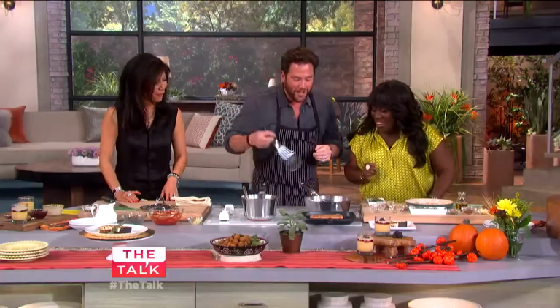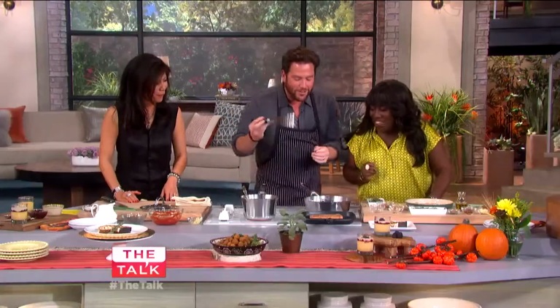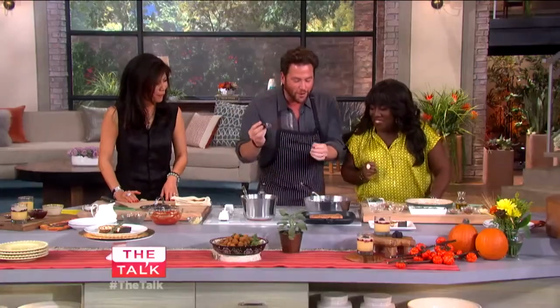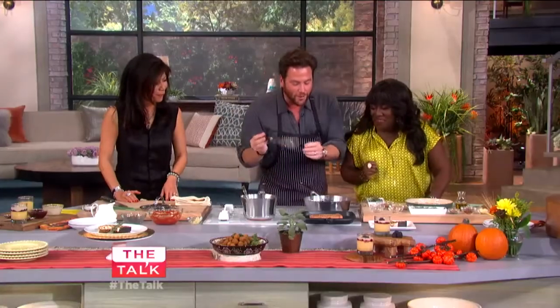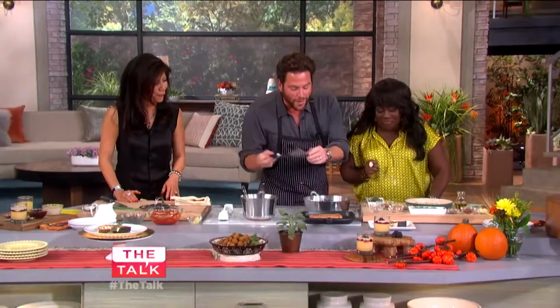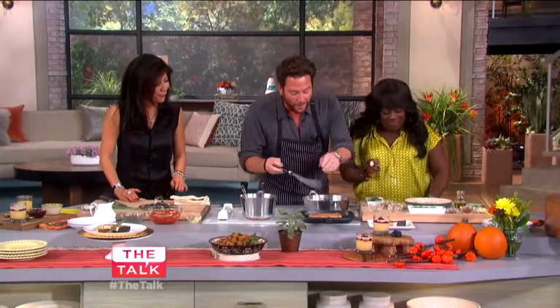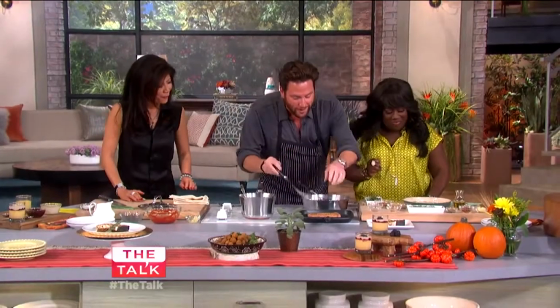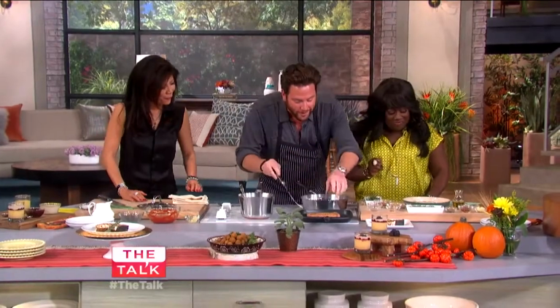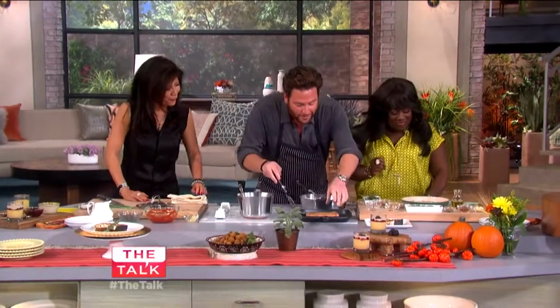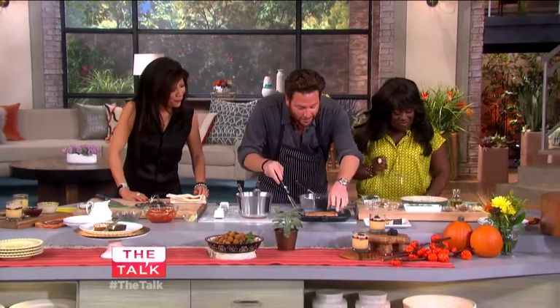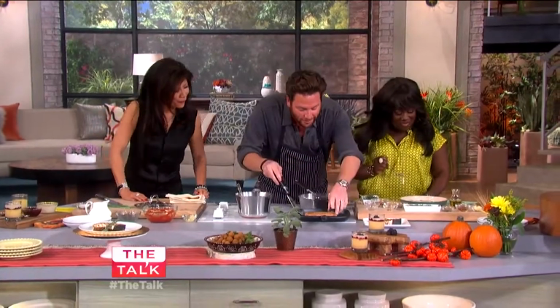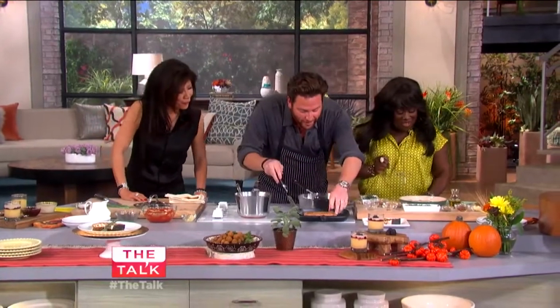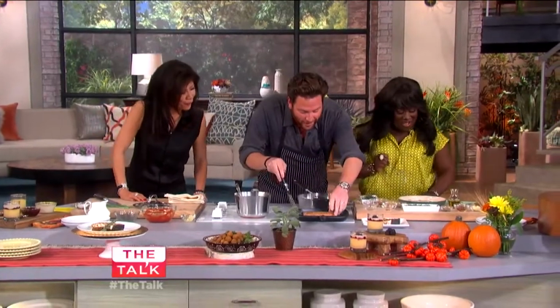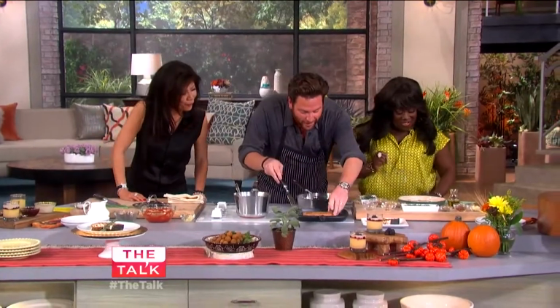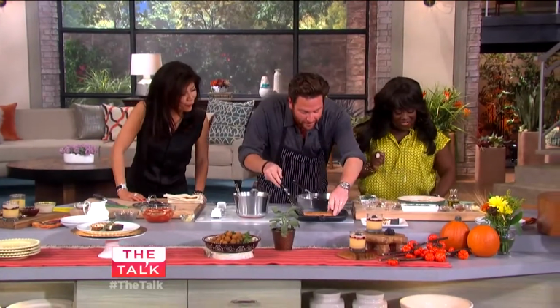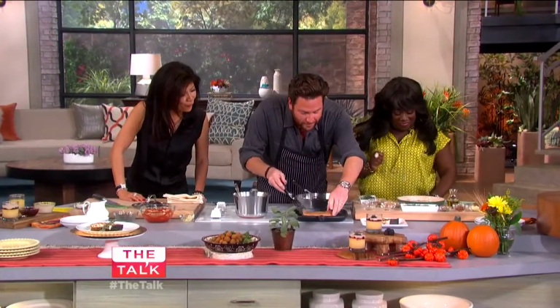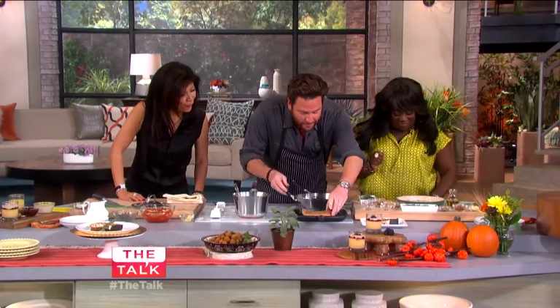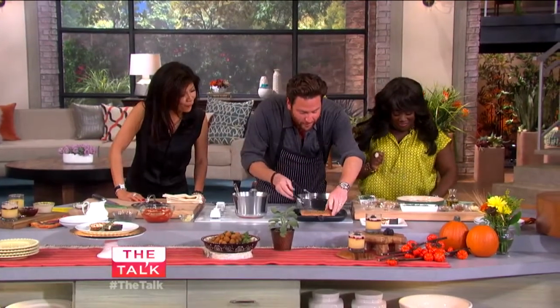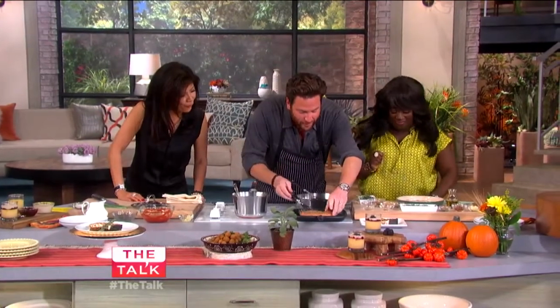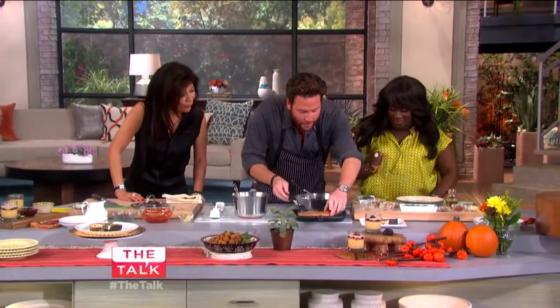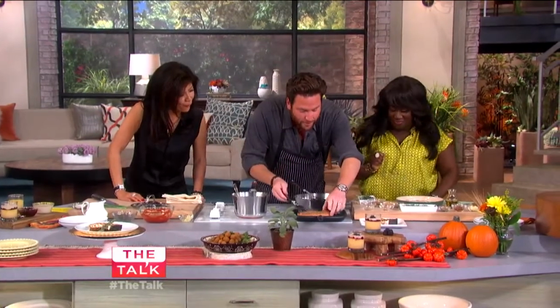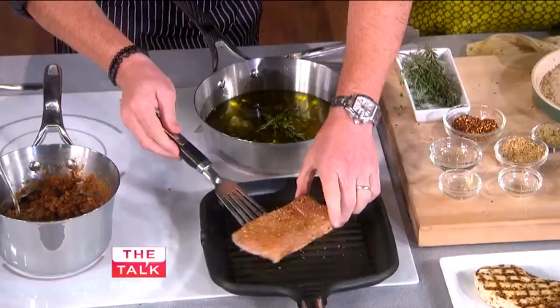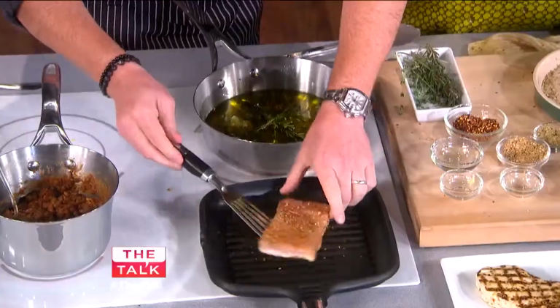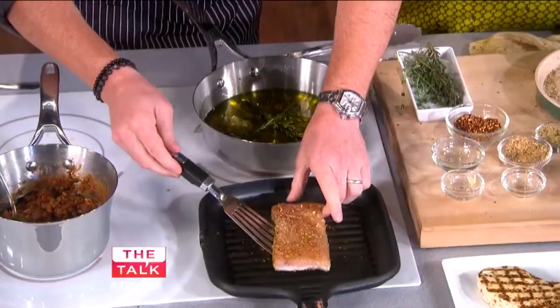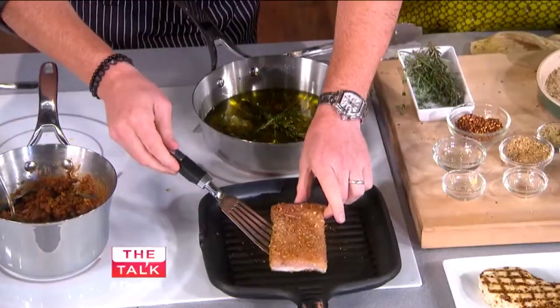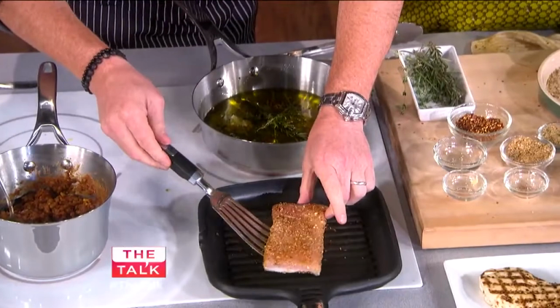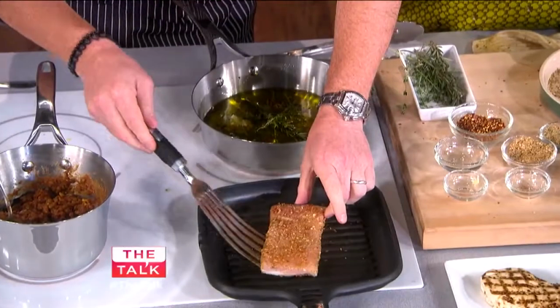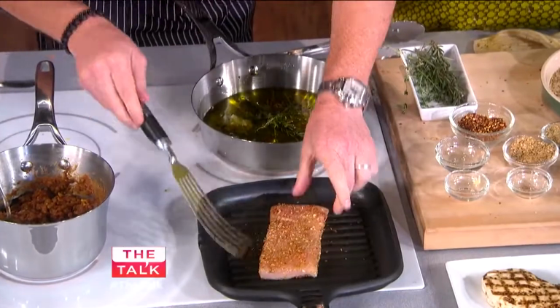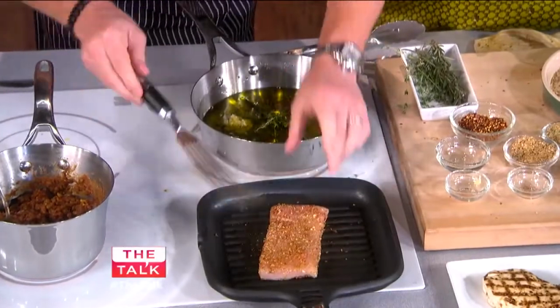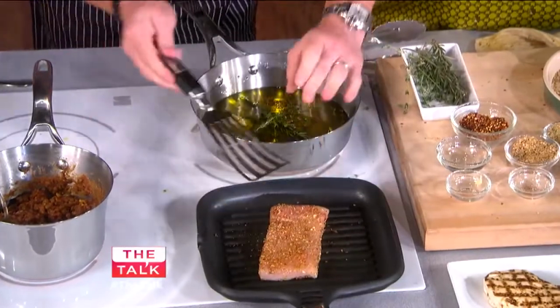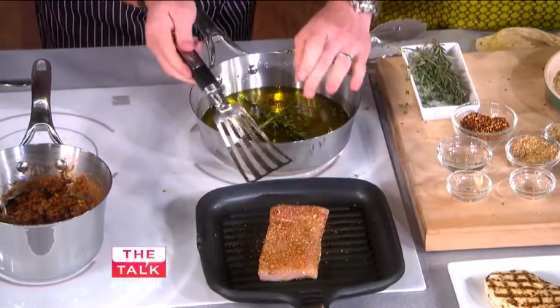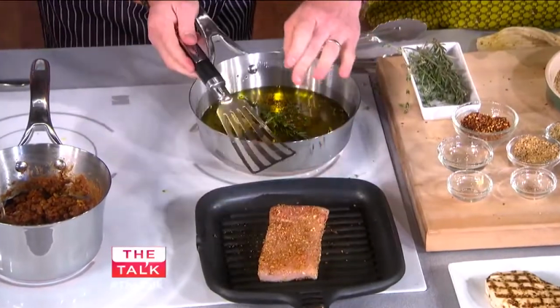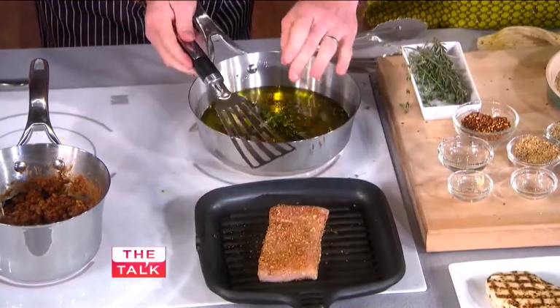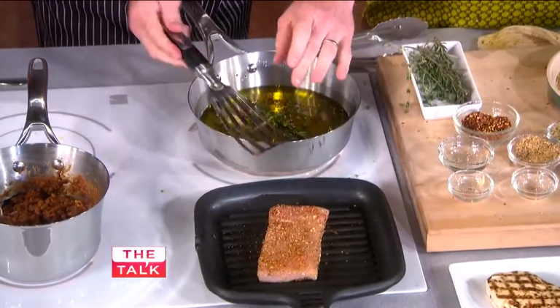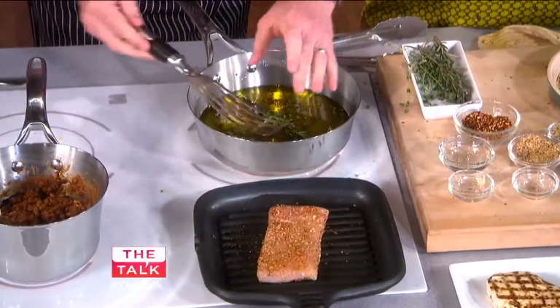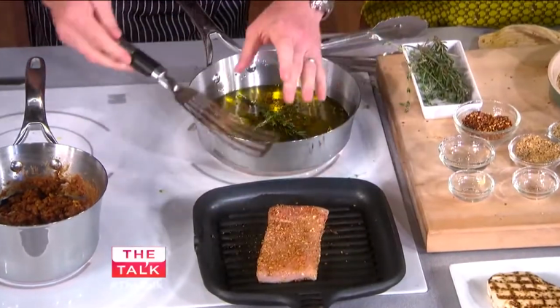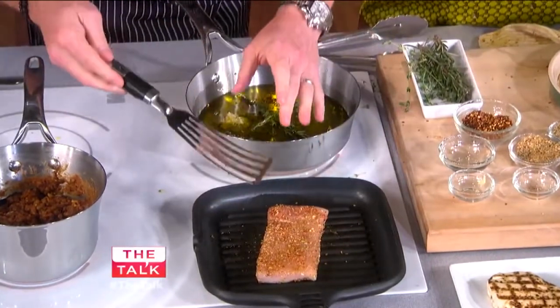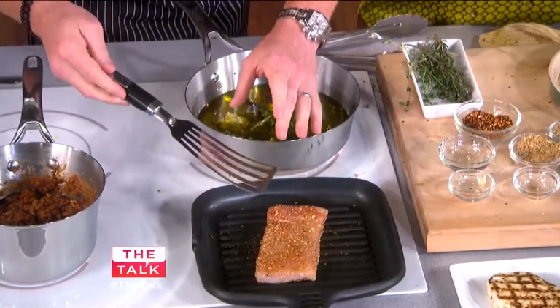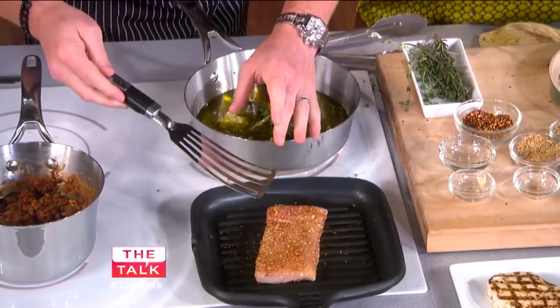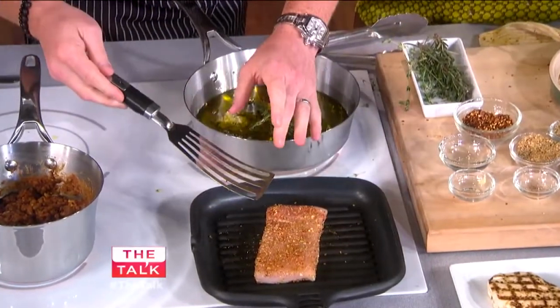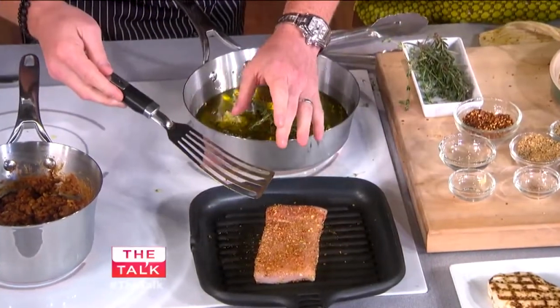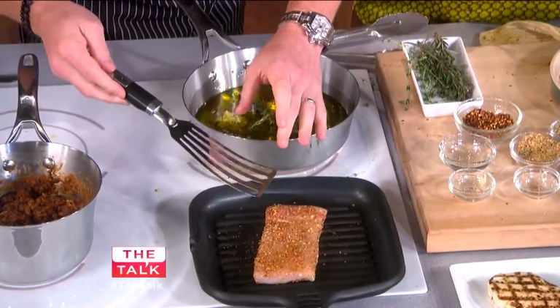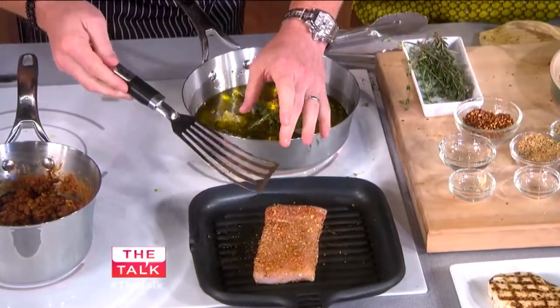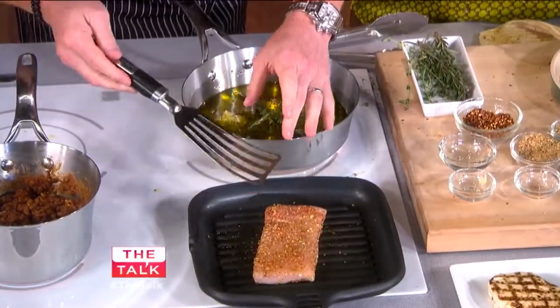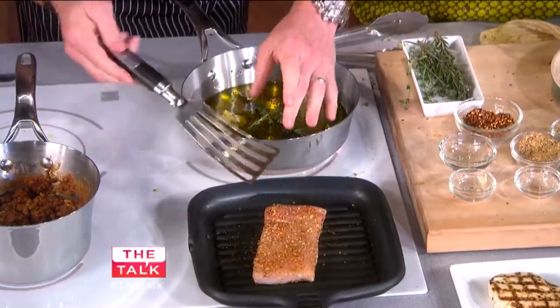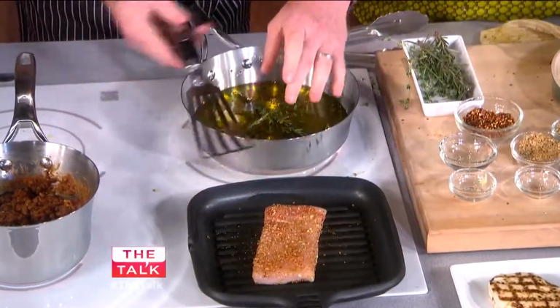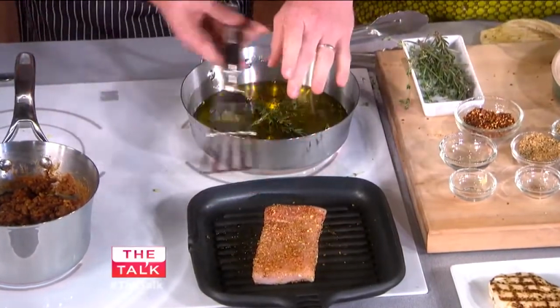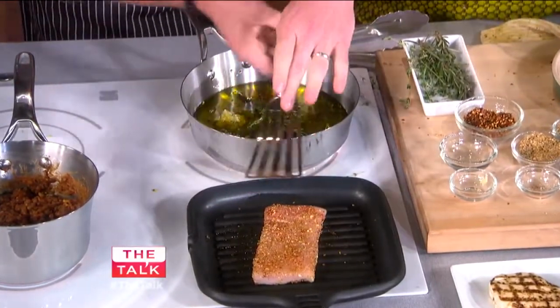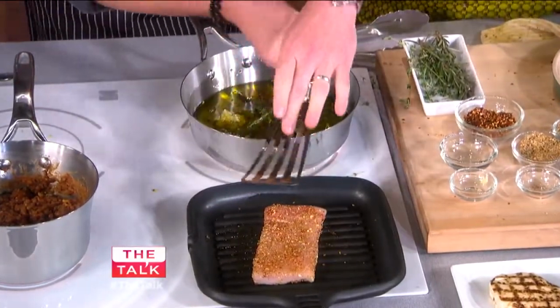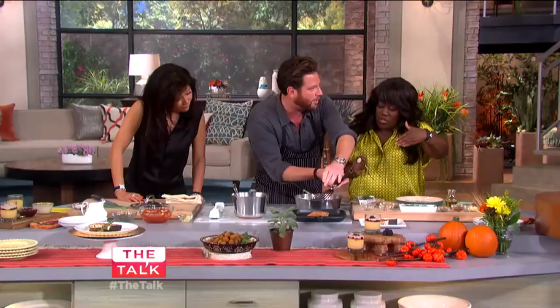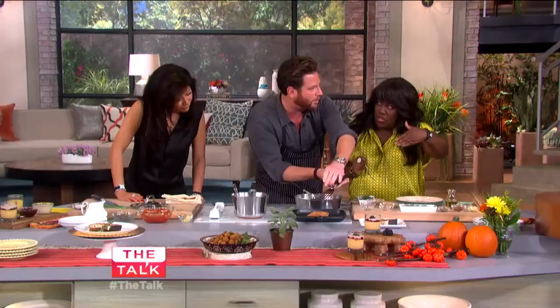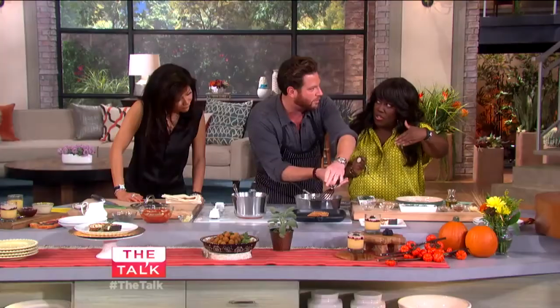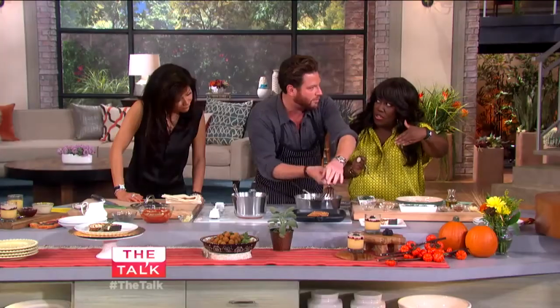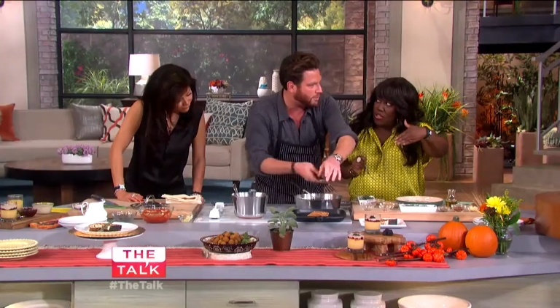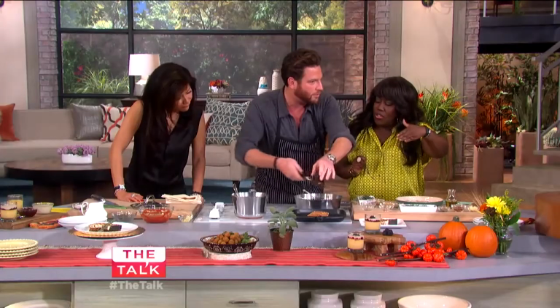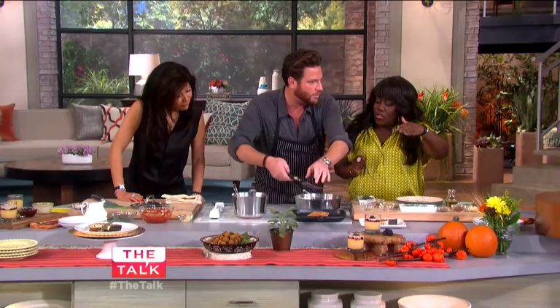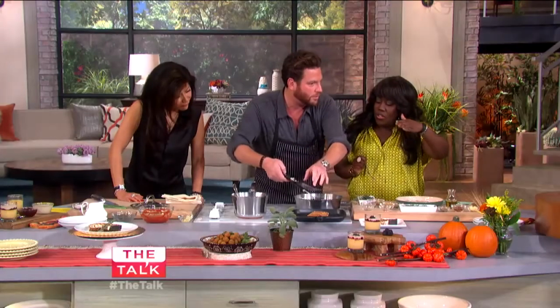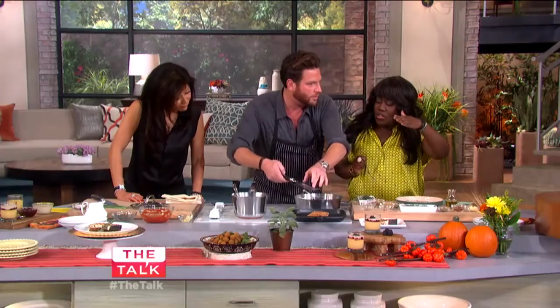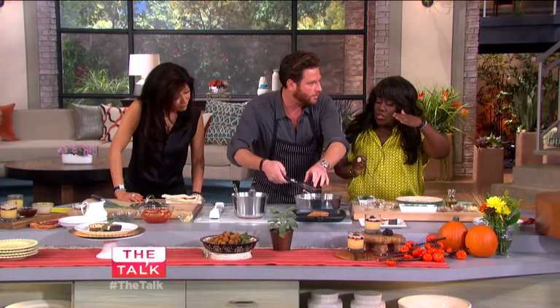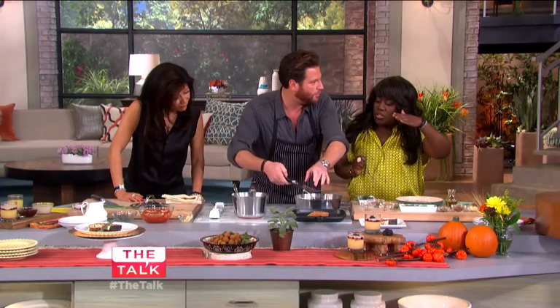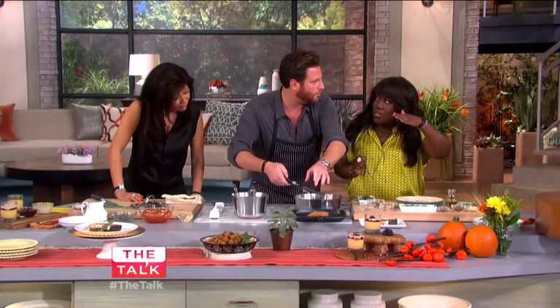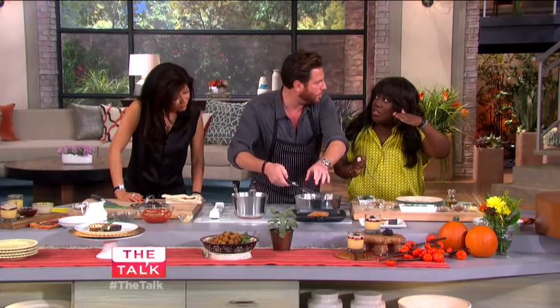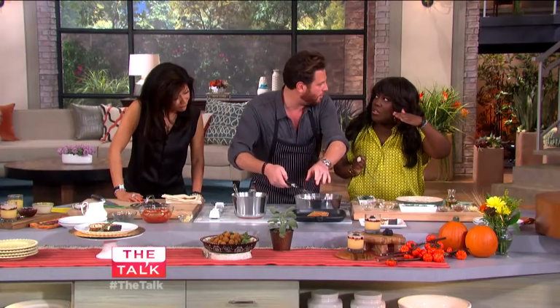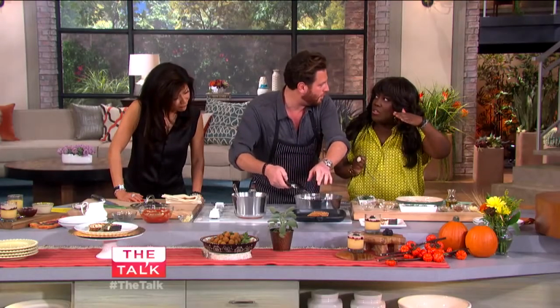So we grill this off like that, and then we're going to make those grill marks. We just go from 7:30 to 4:30.